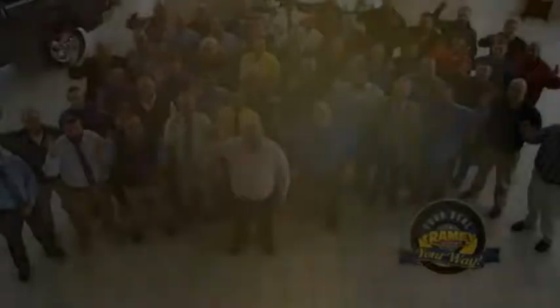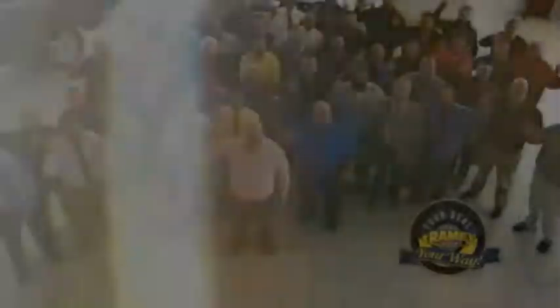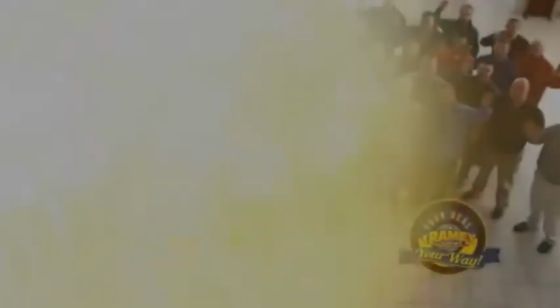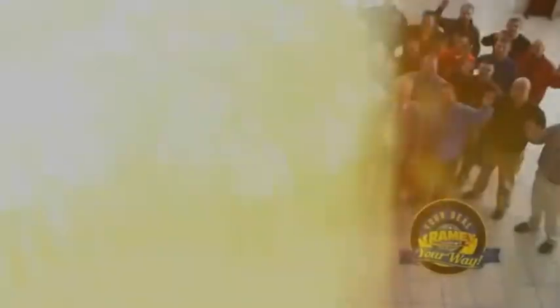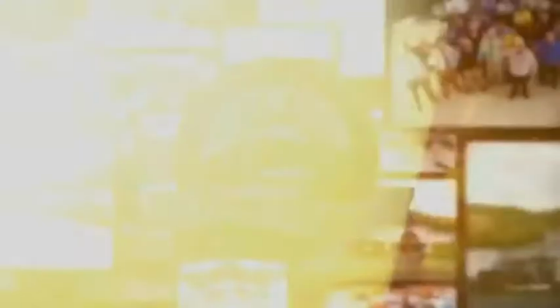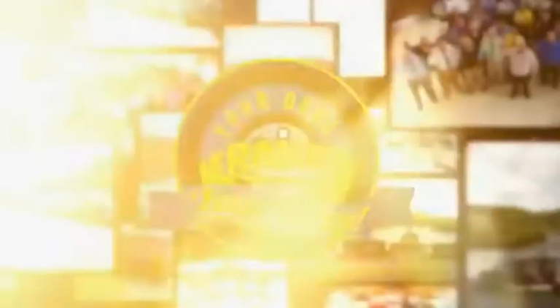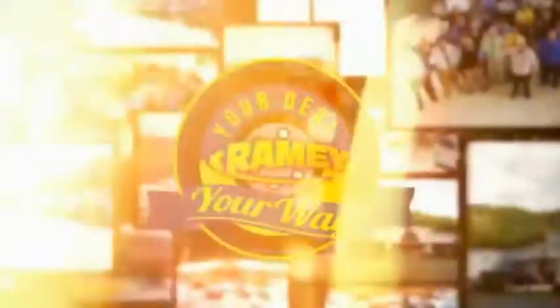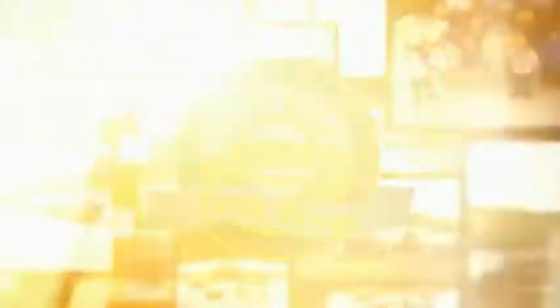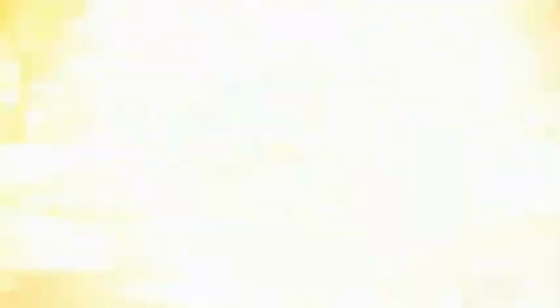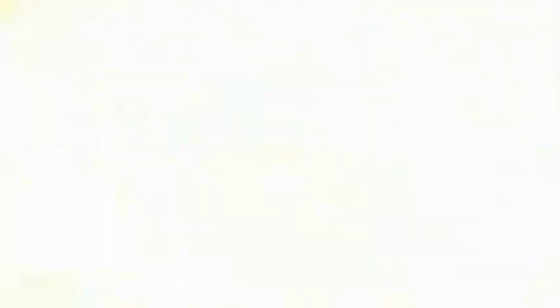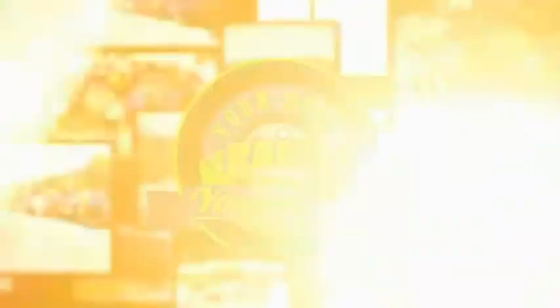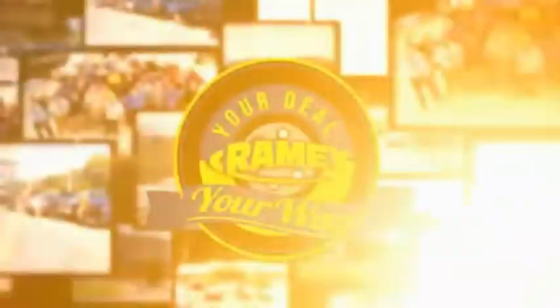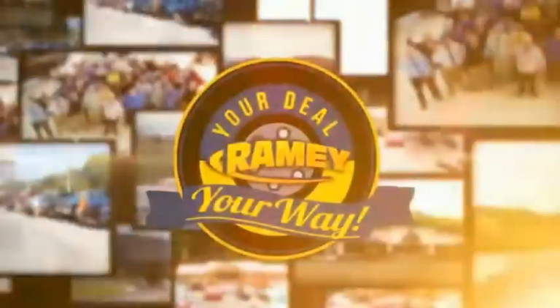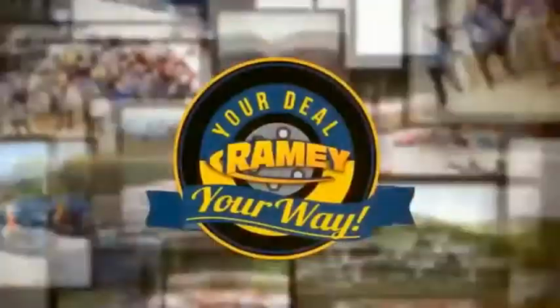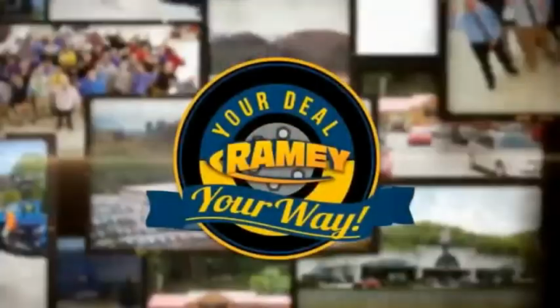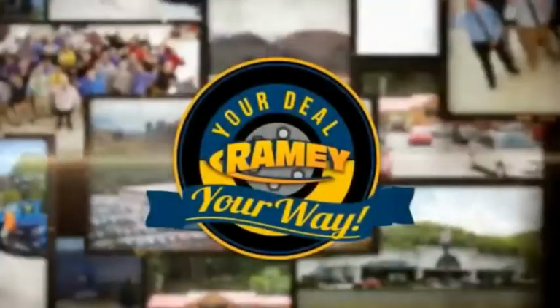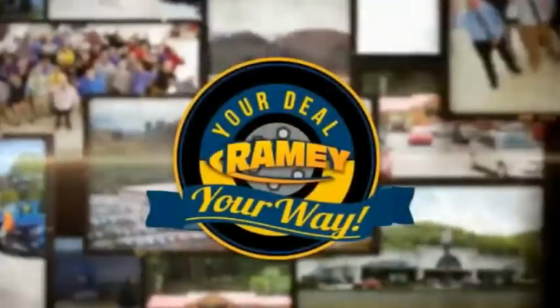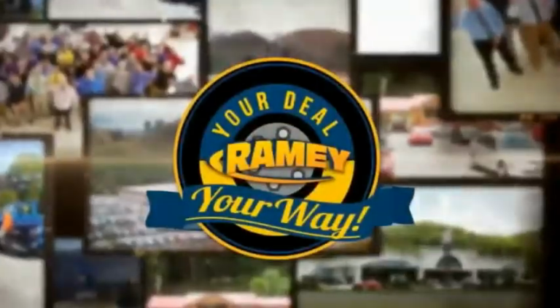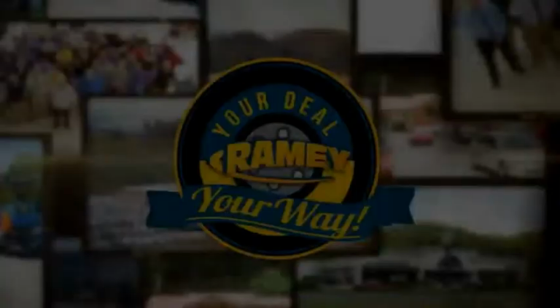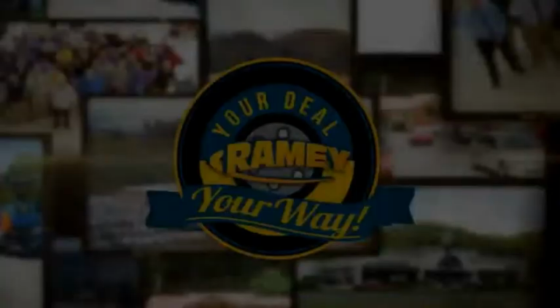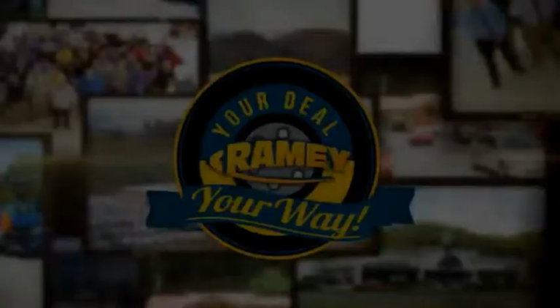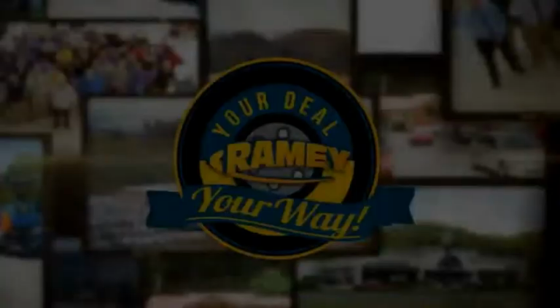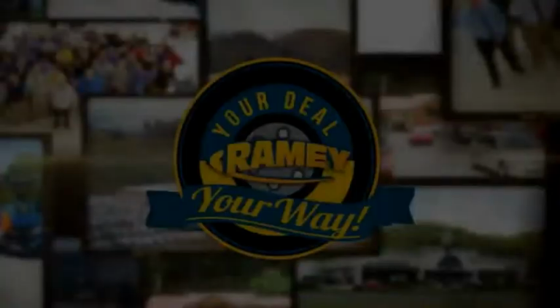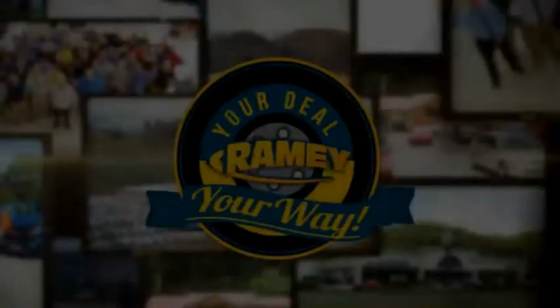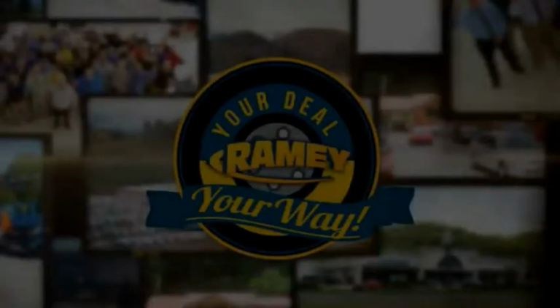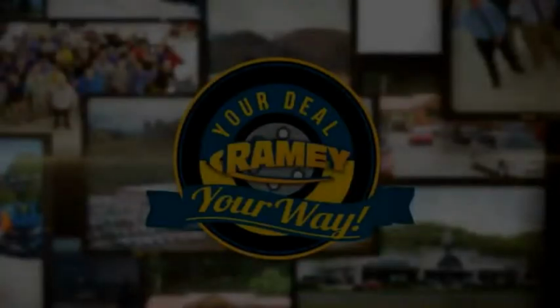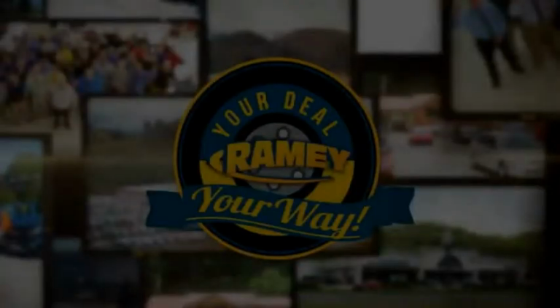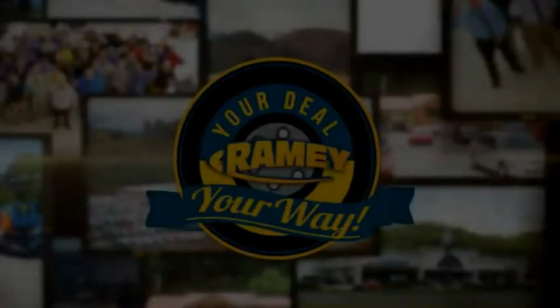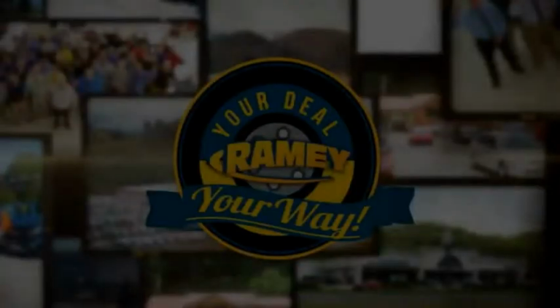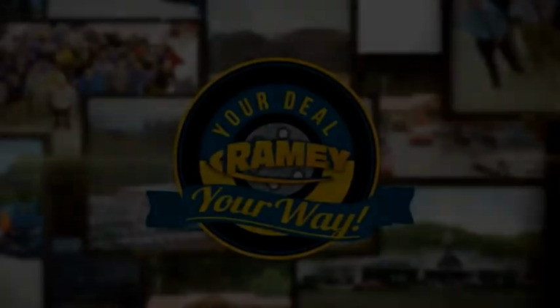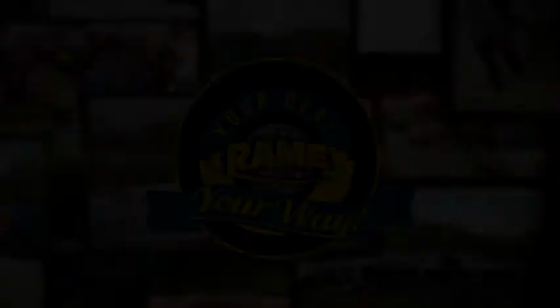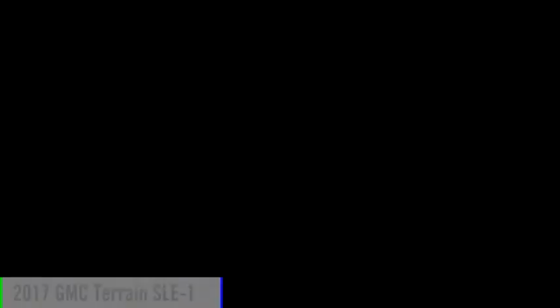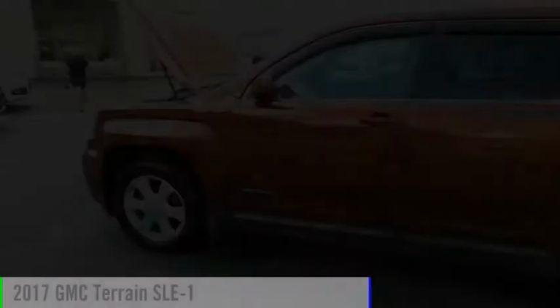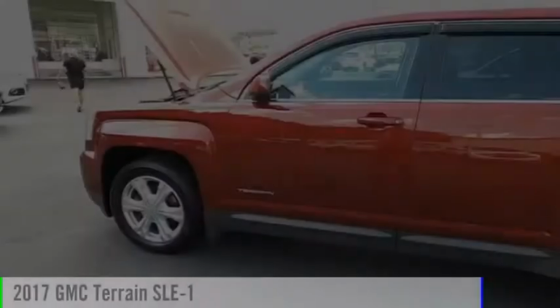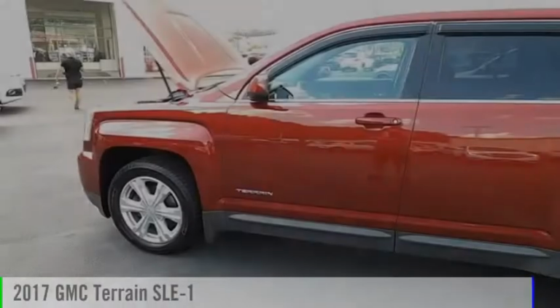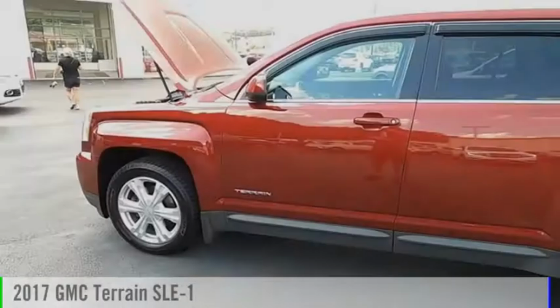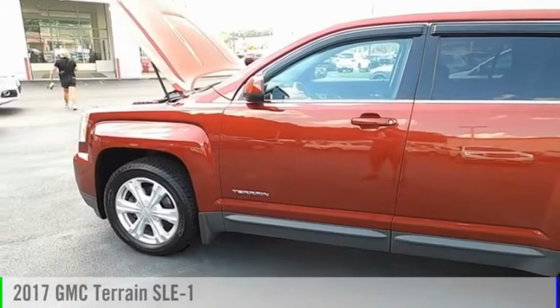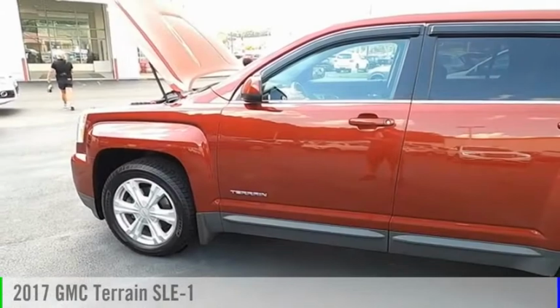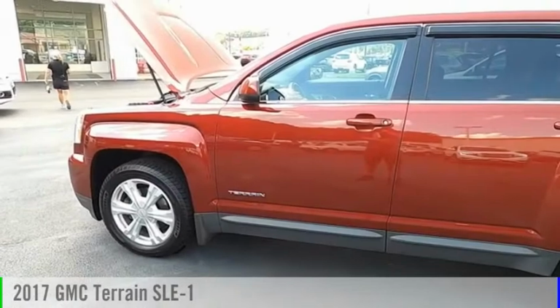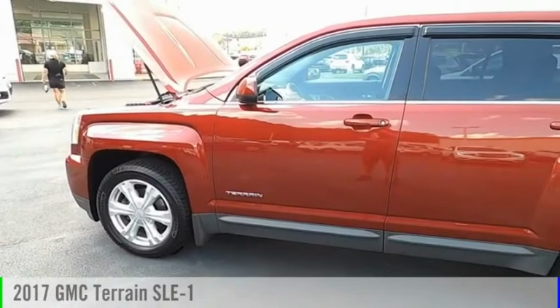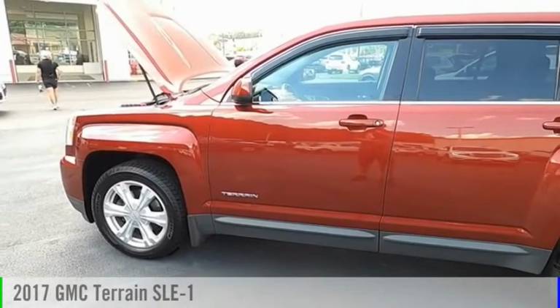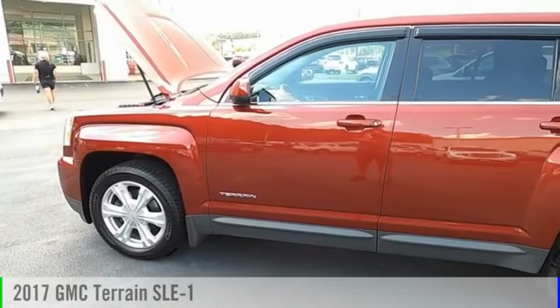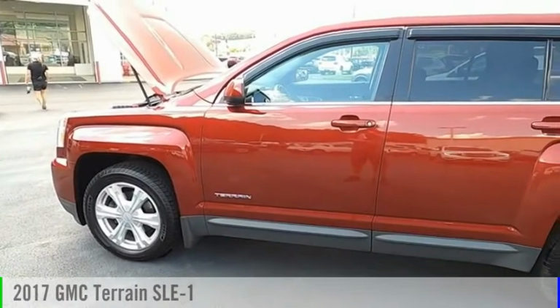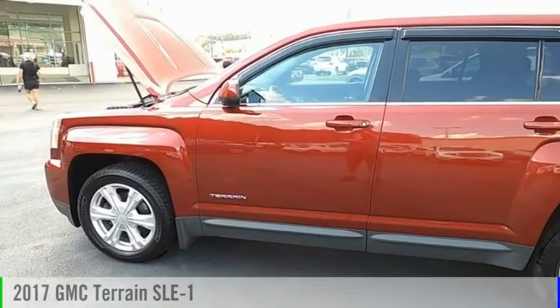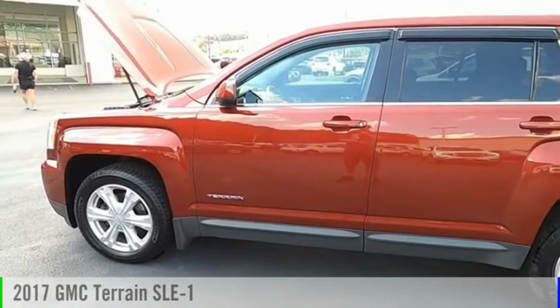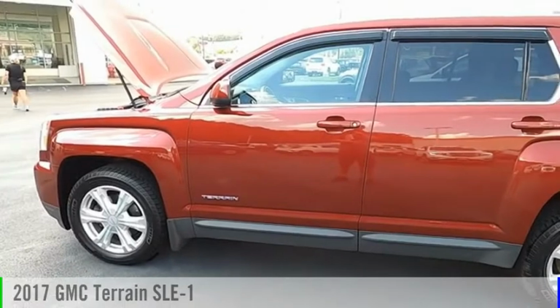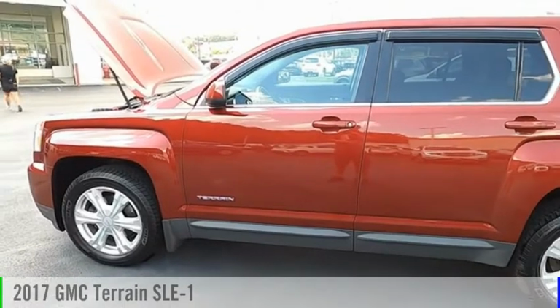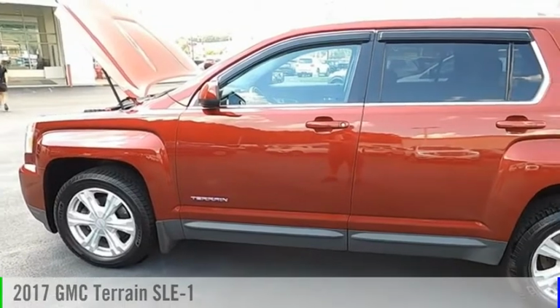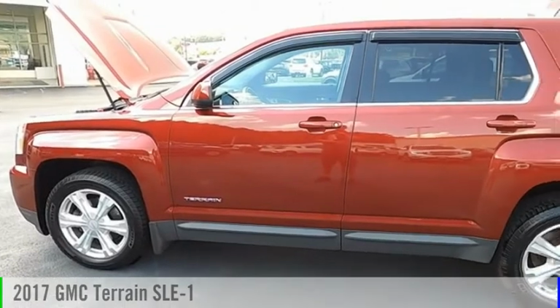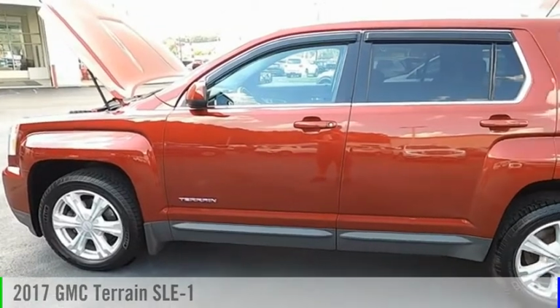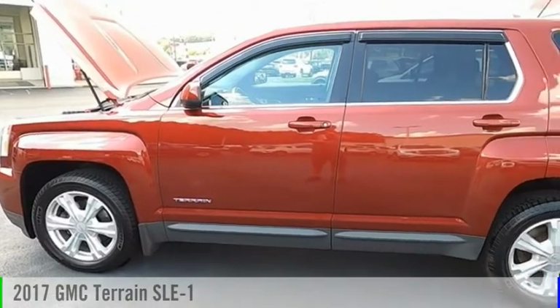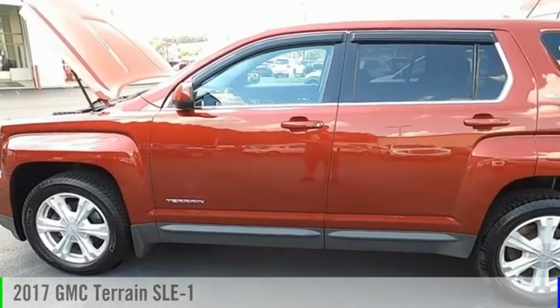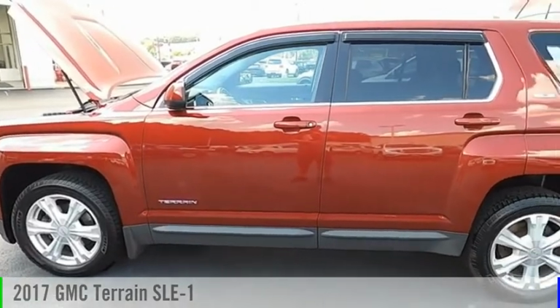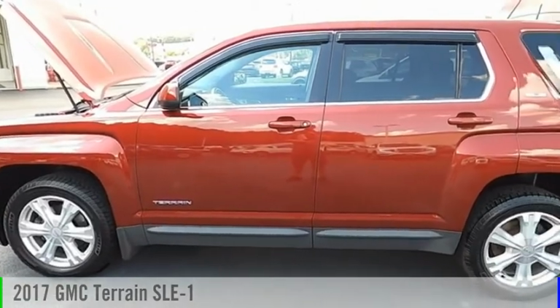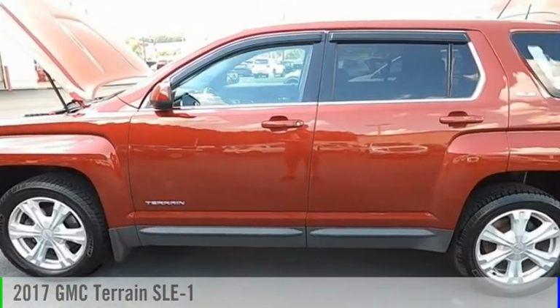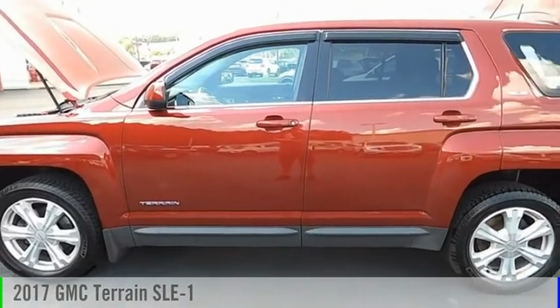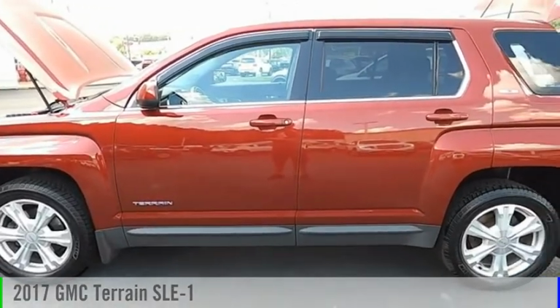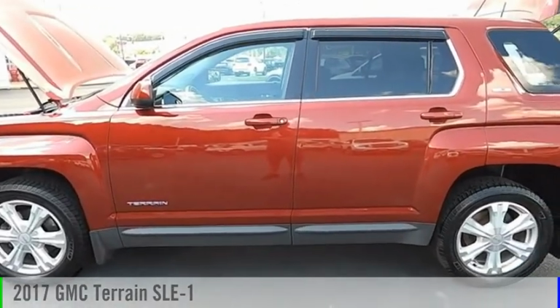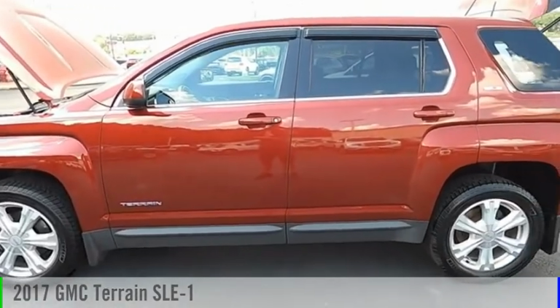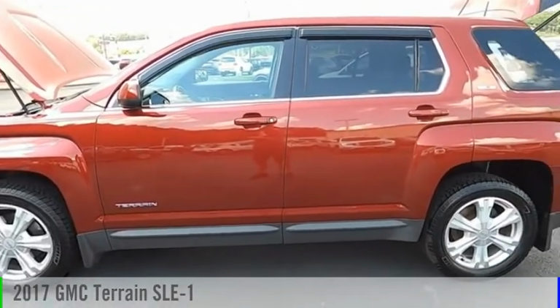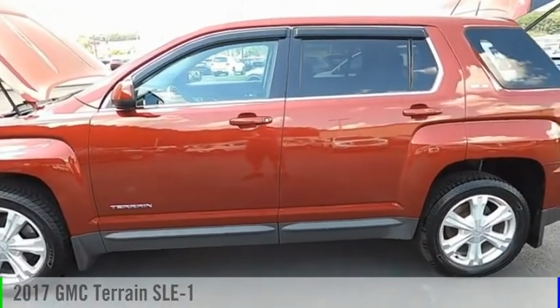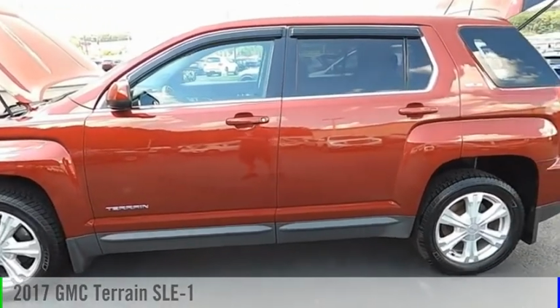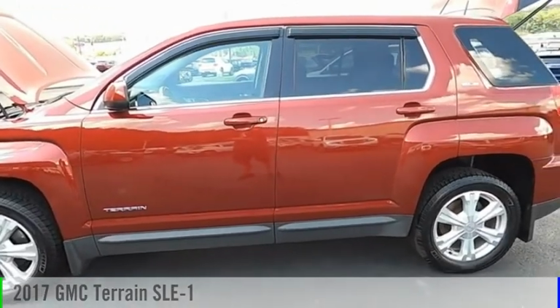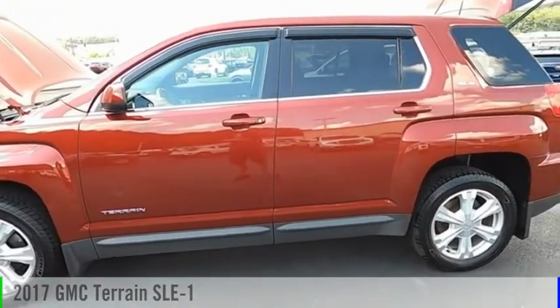Ramey, it's your deal, your way. Come test drive the 2017 Terrain.